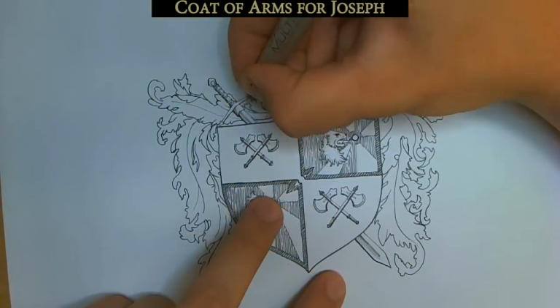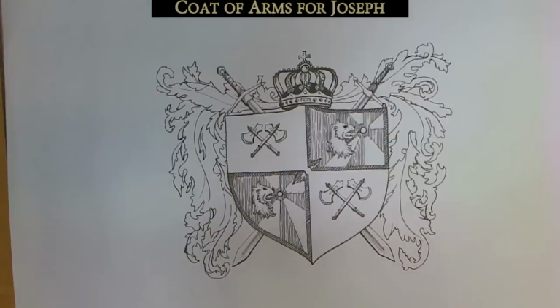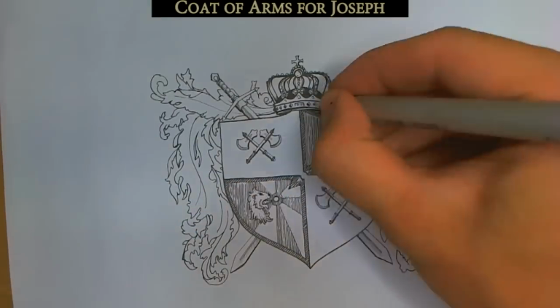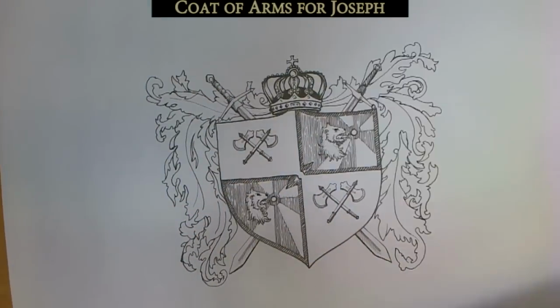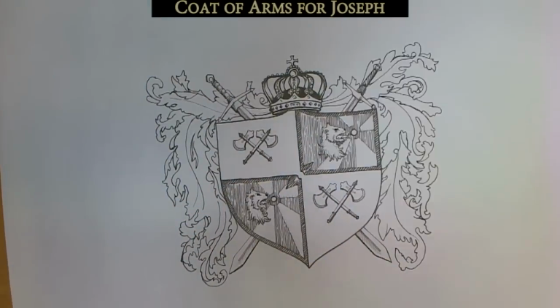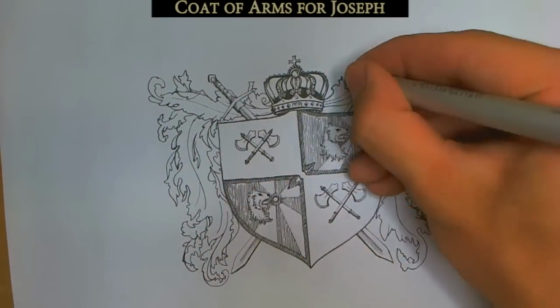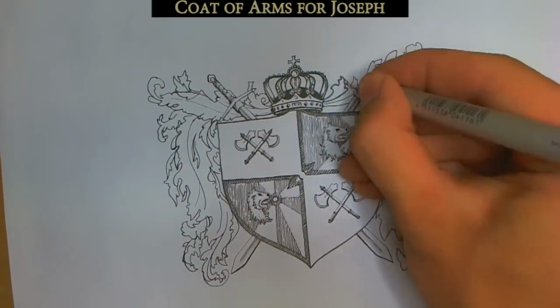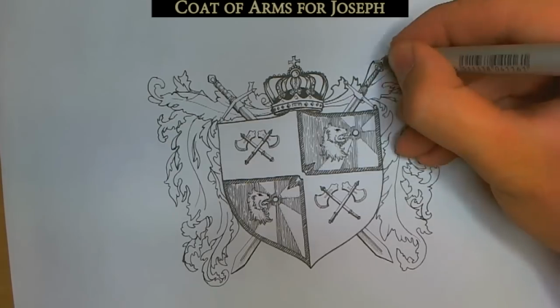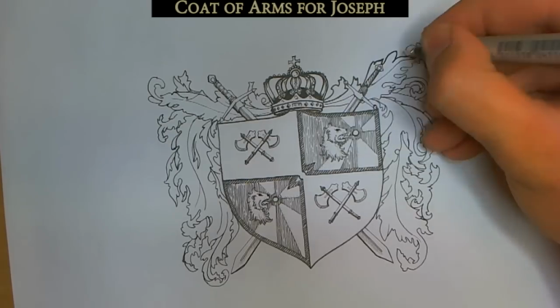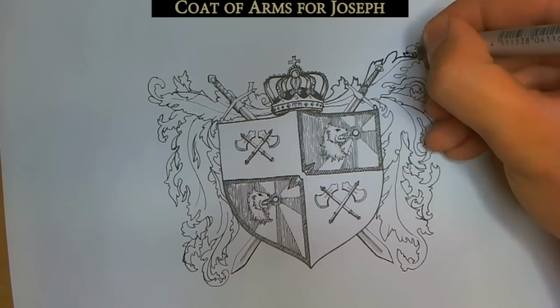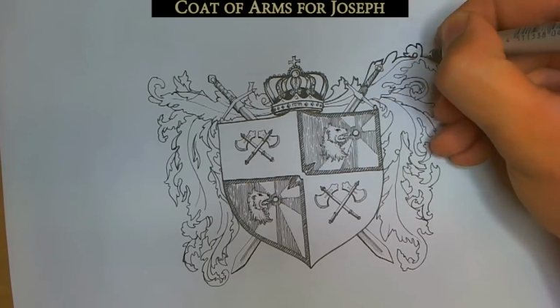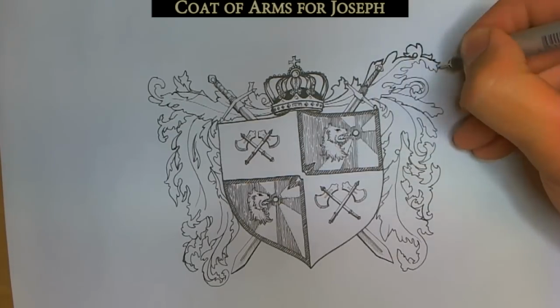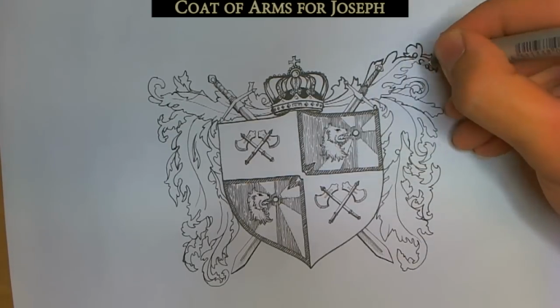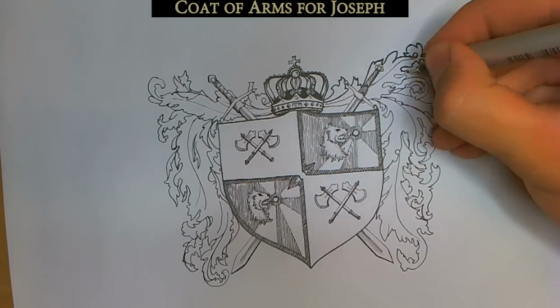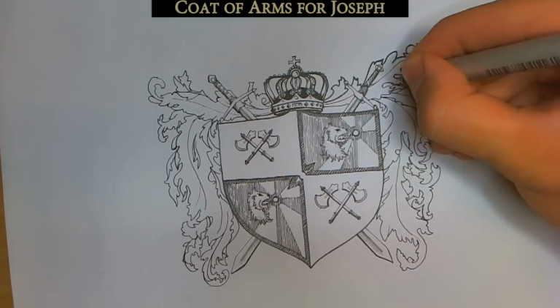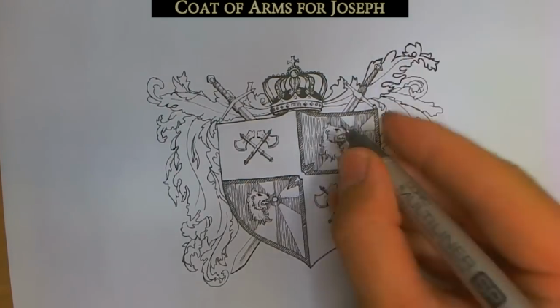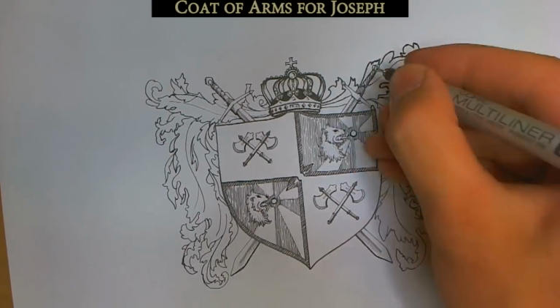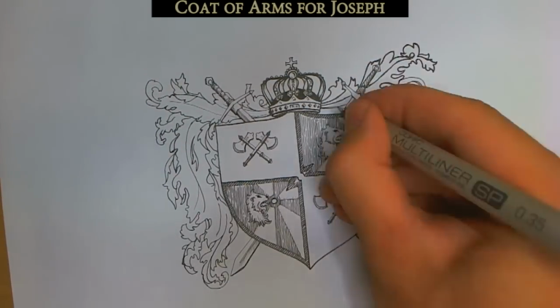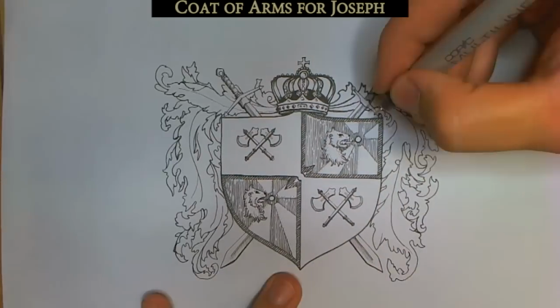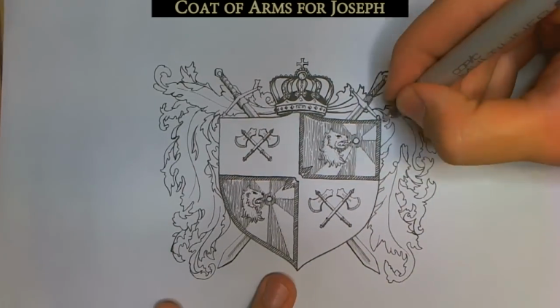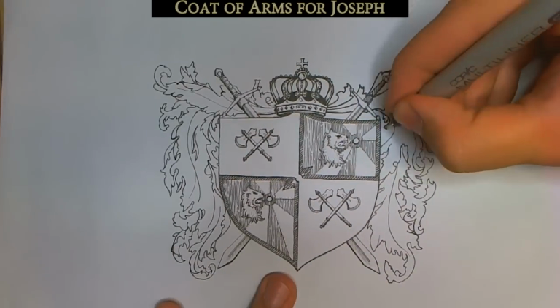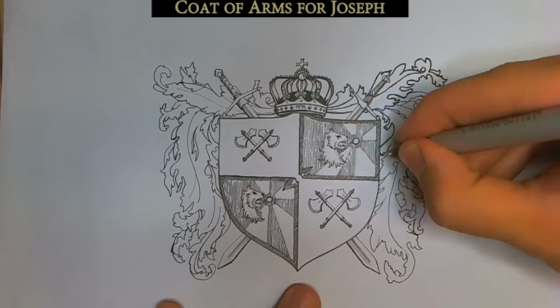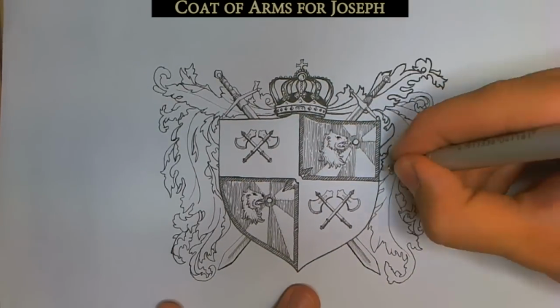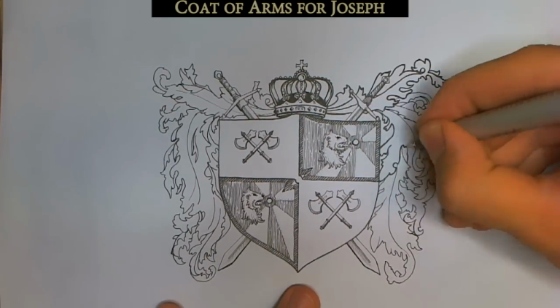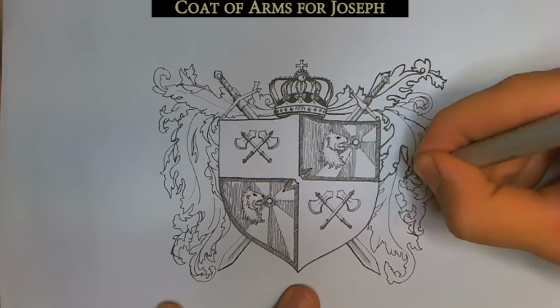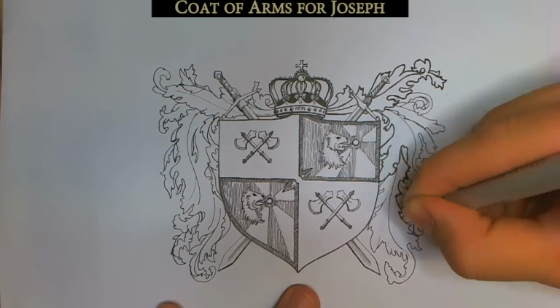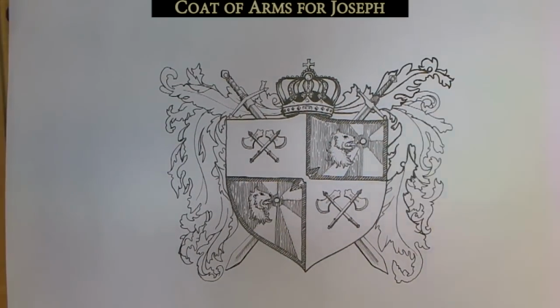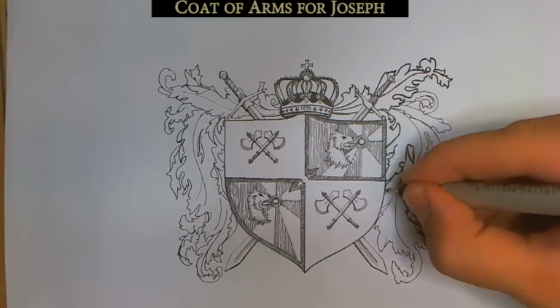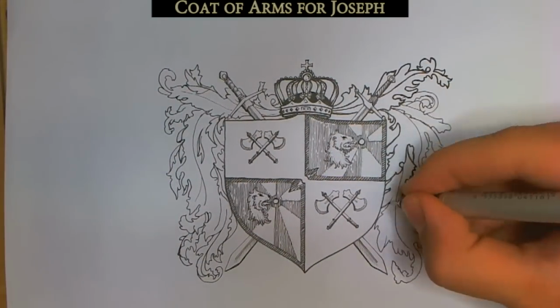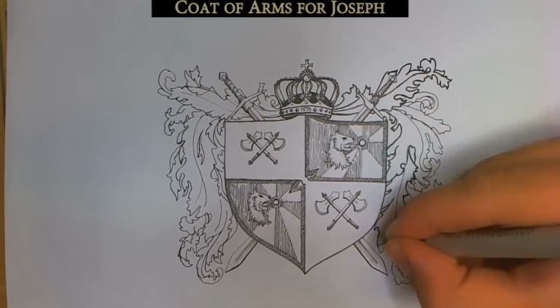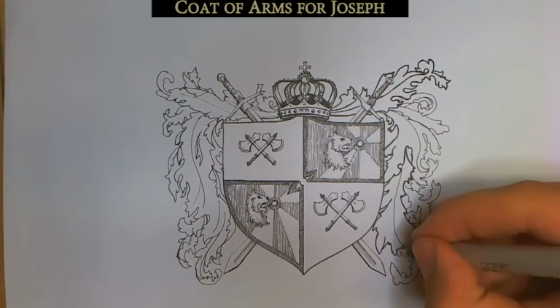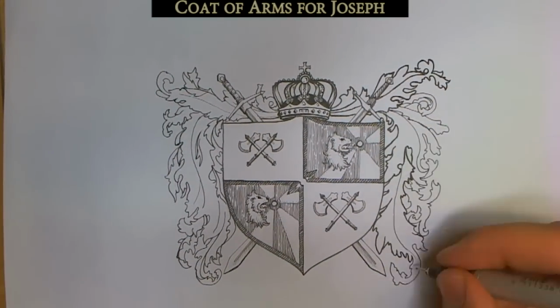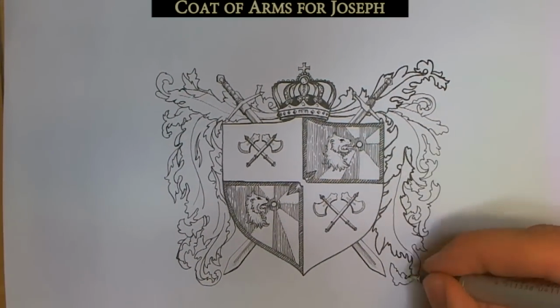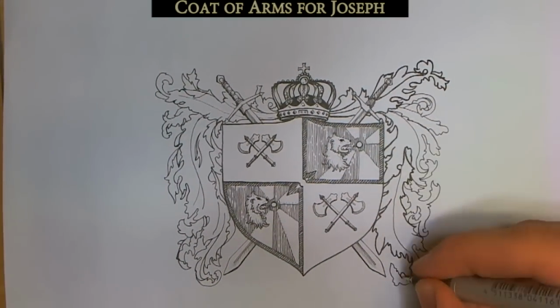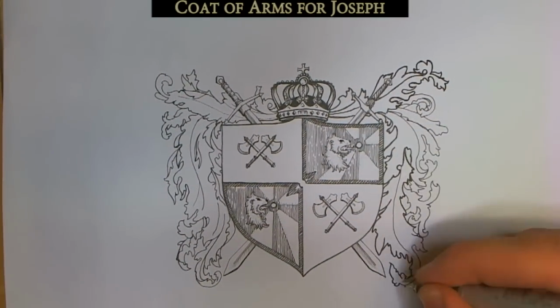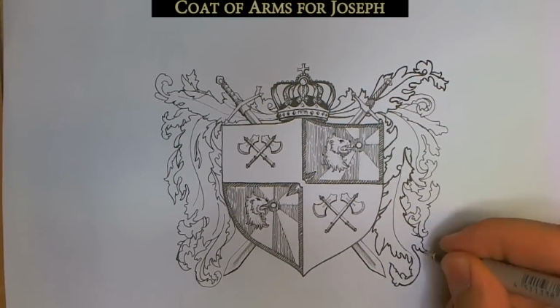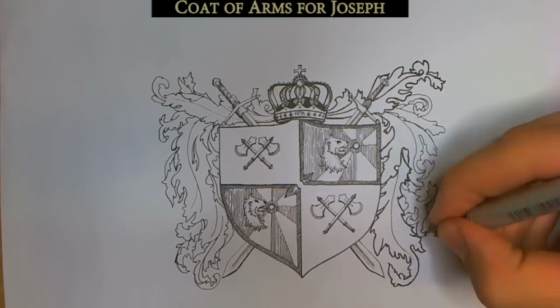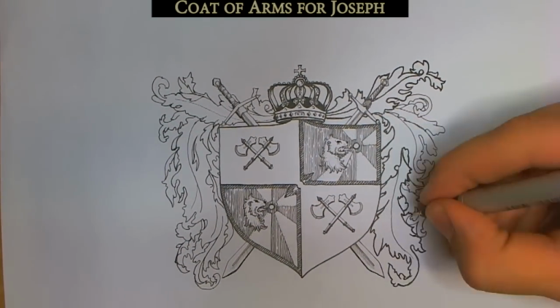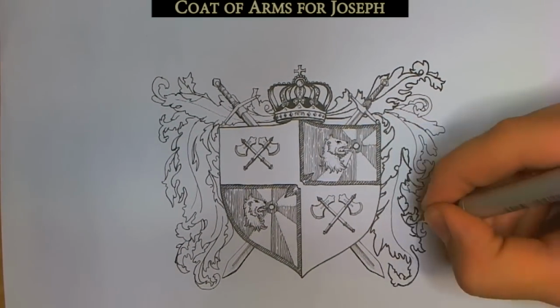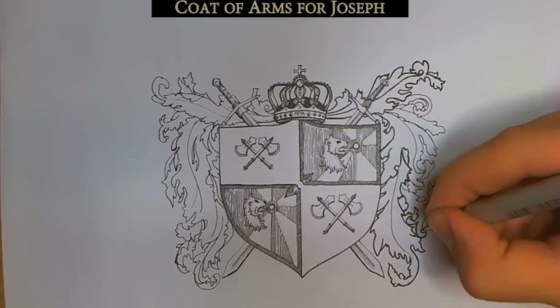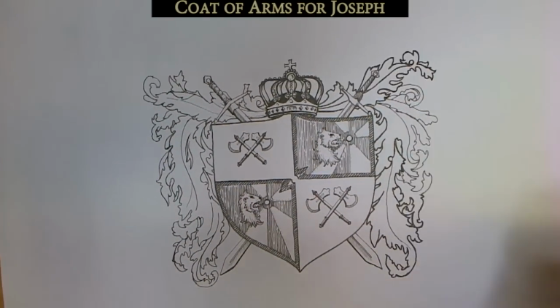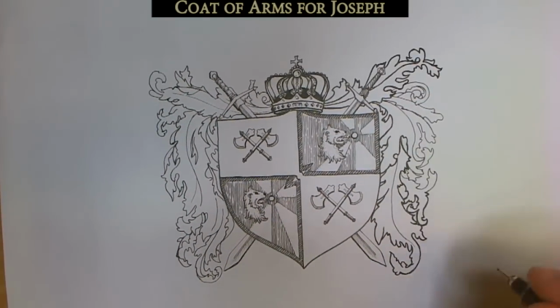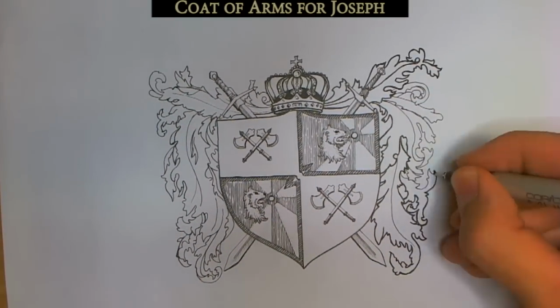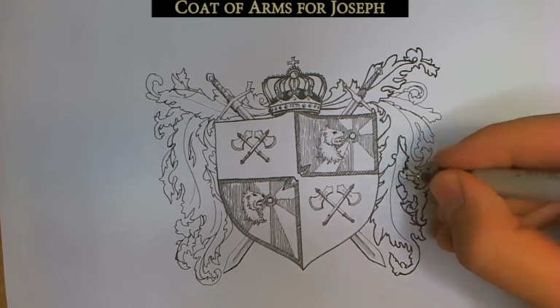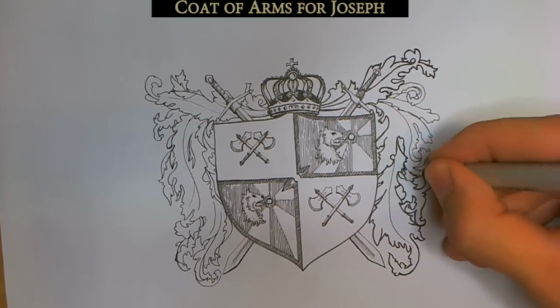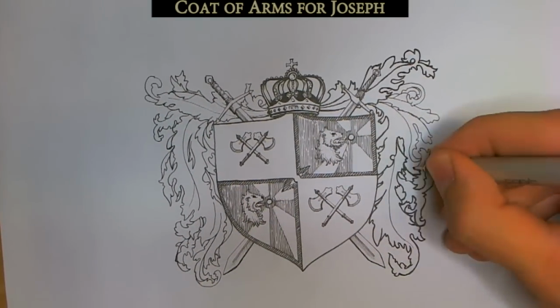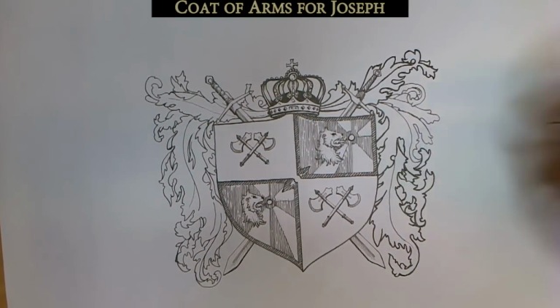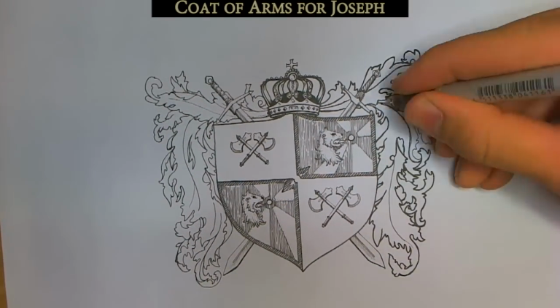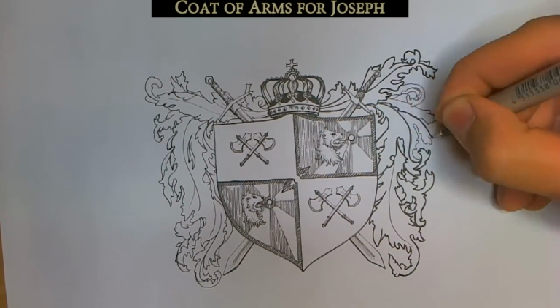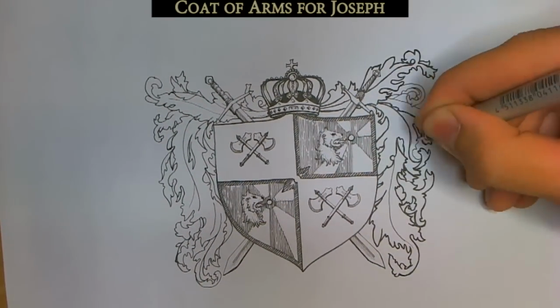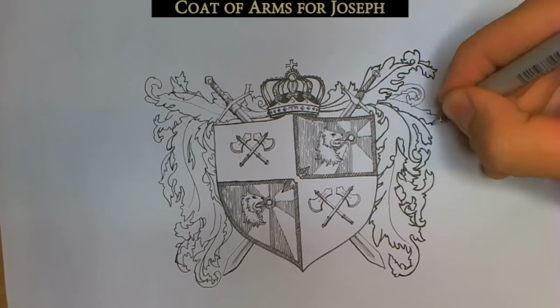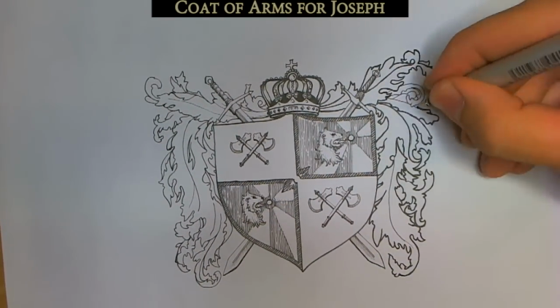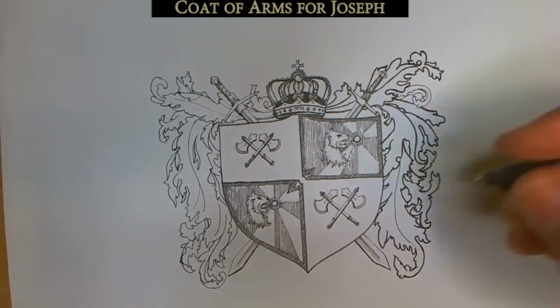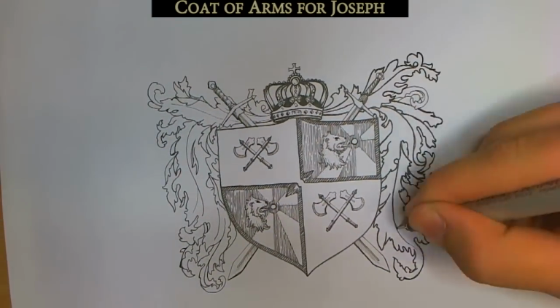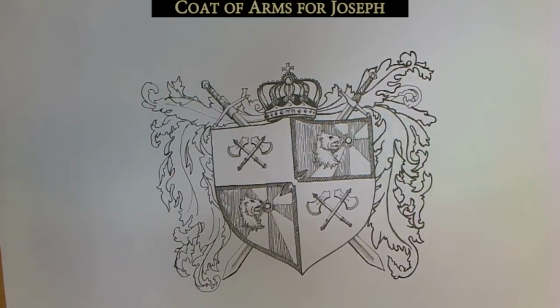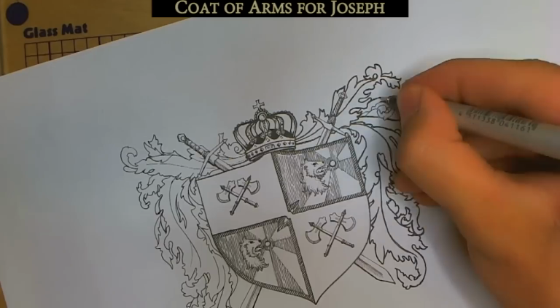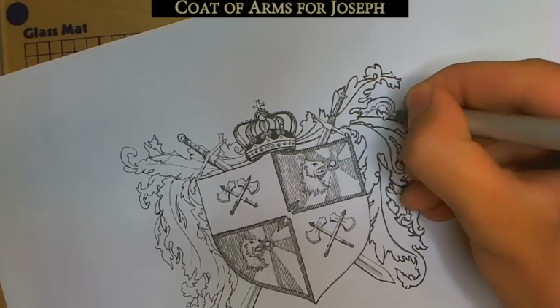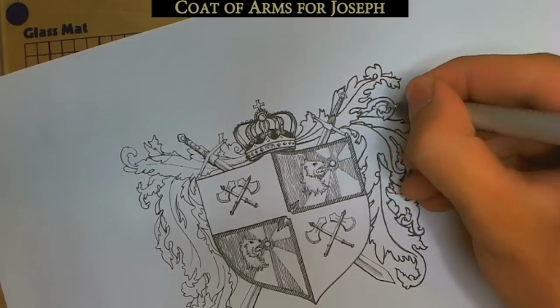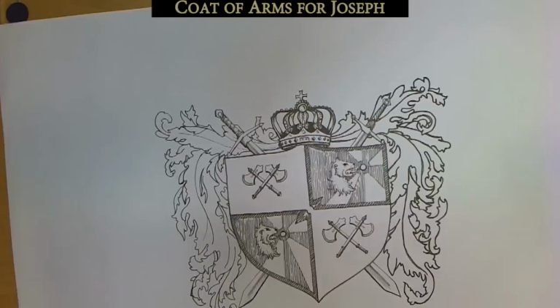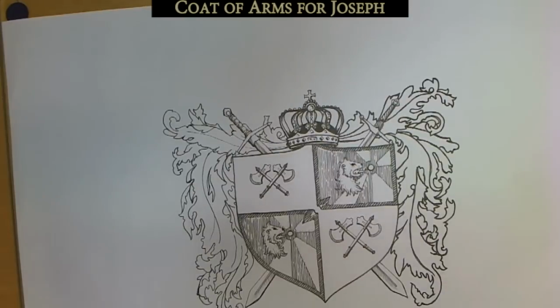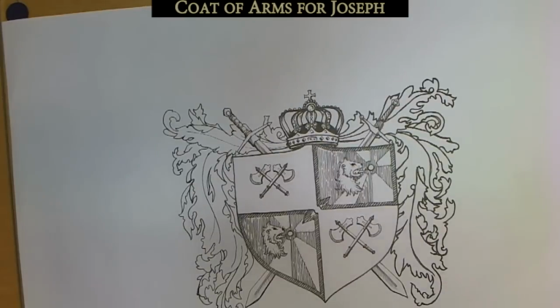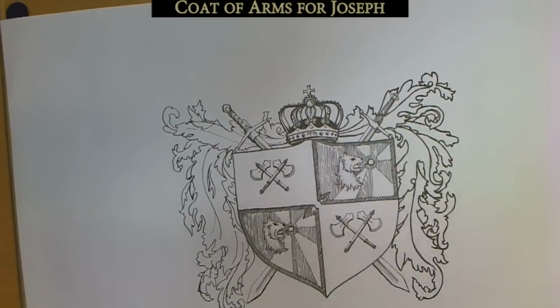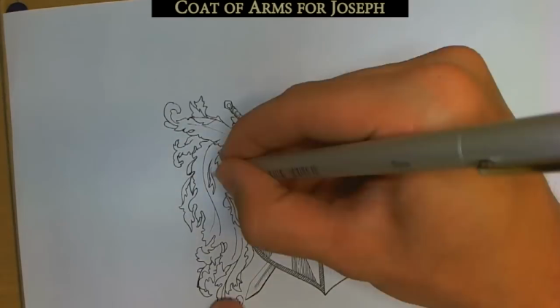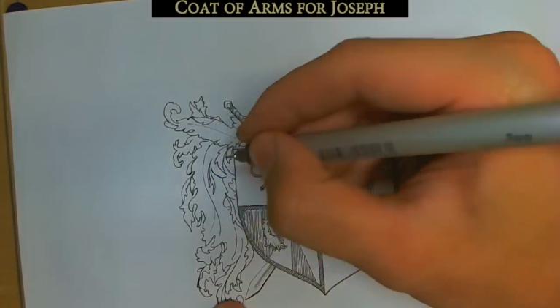I added a couple of swords crossed behind the shield just to make it look extra cool, even though I didn't really see anything like that in any of the pictures I looked at.